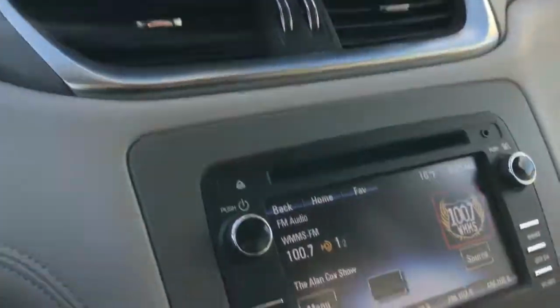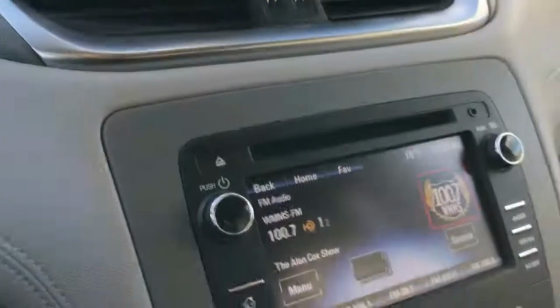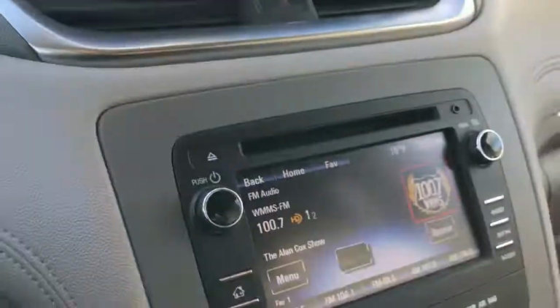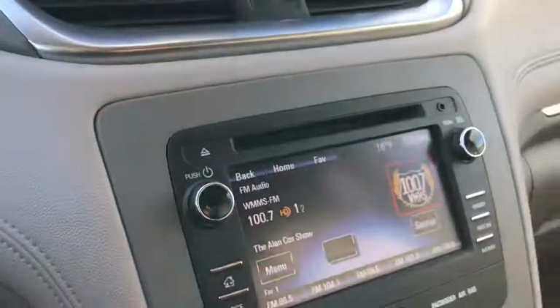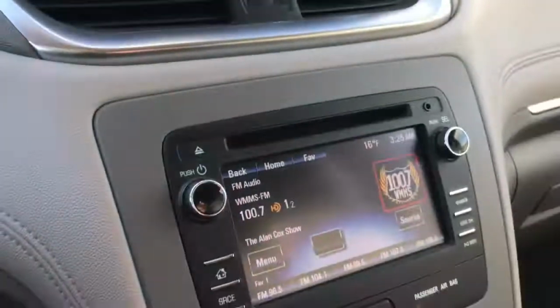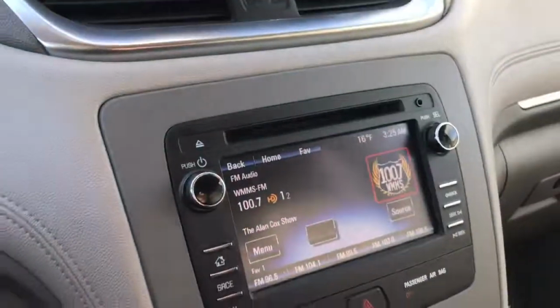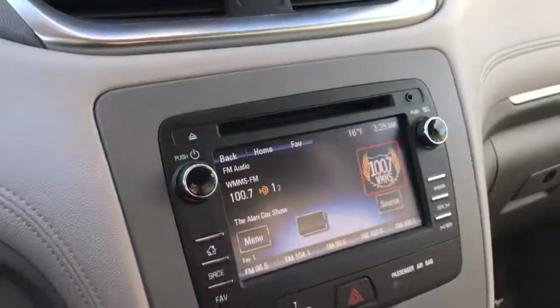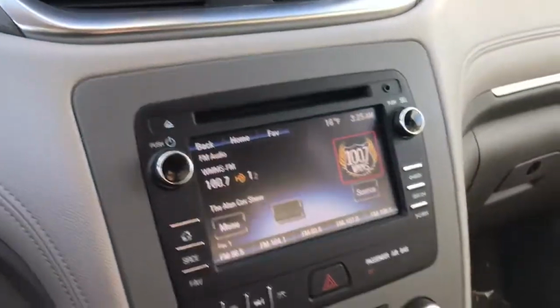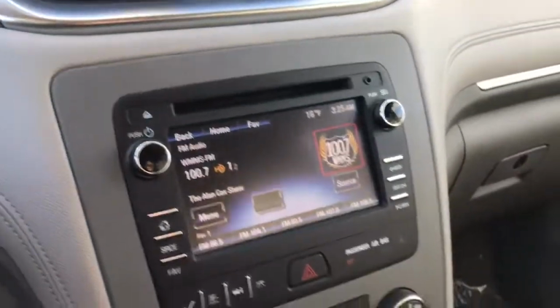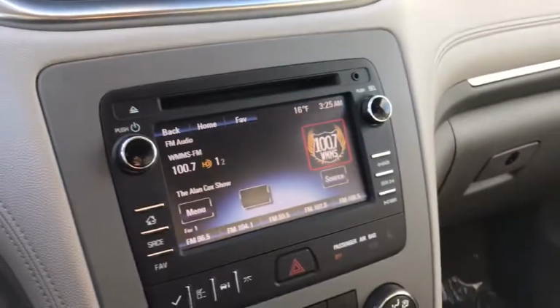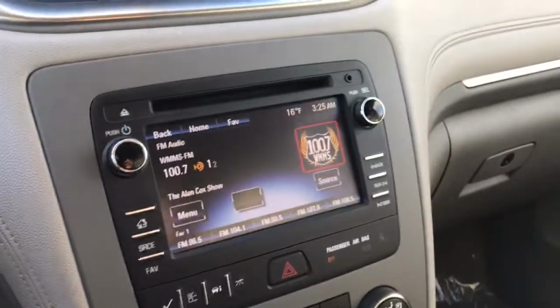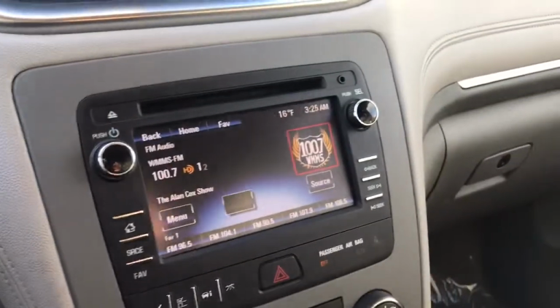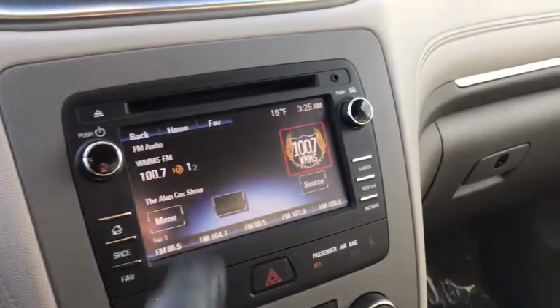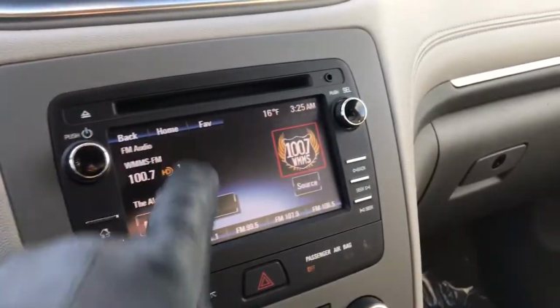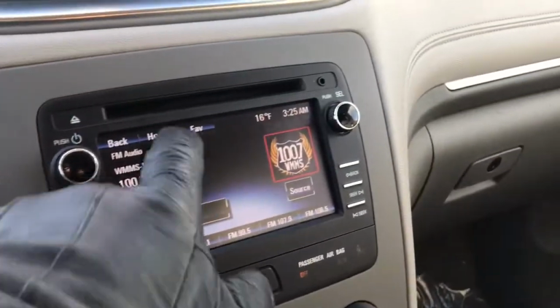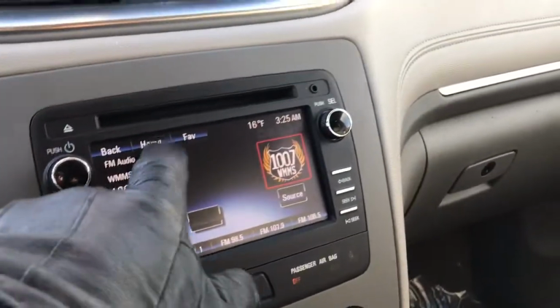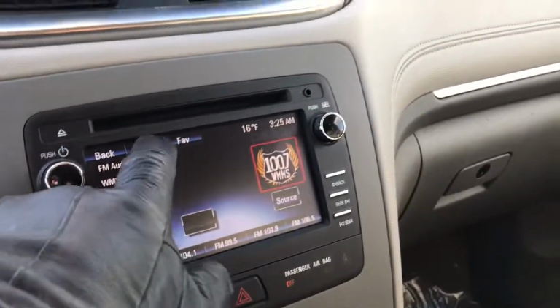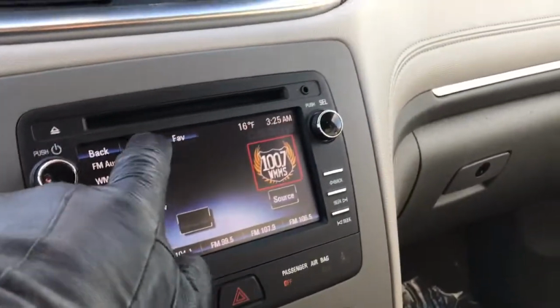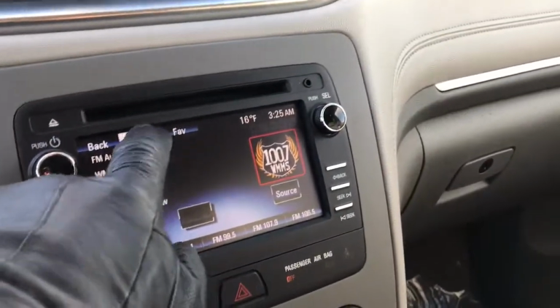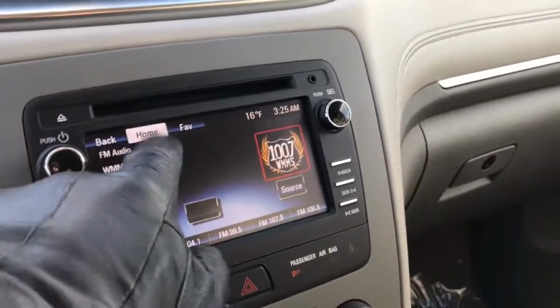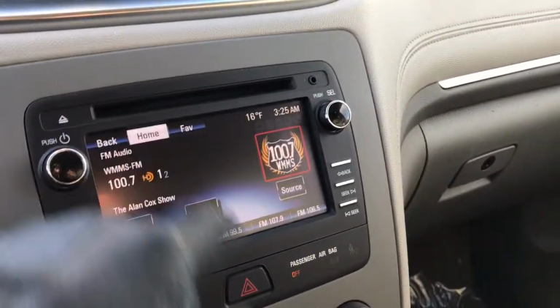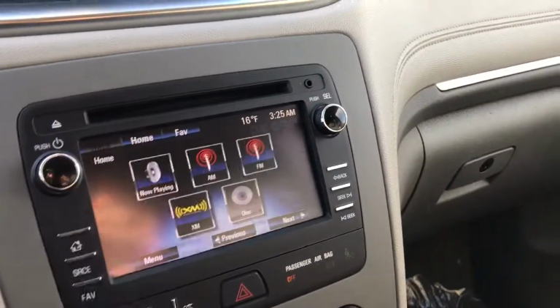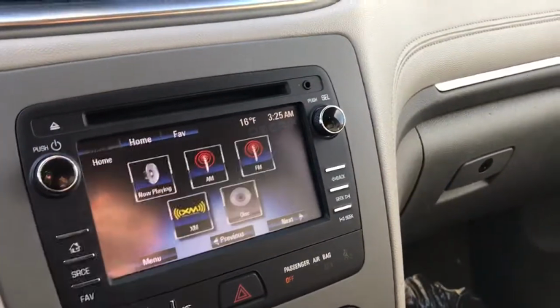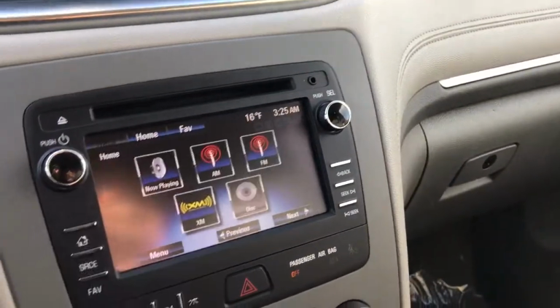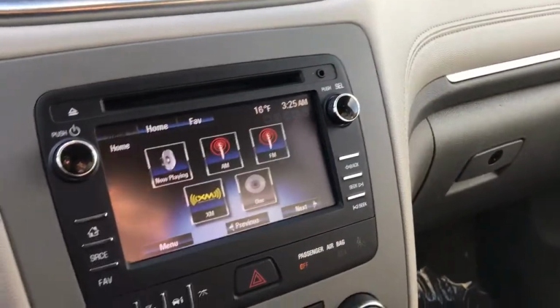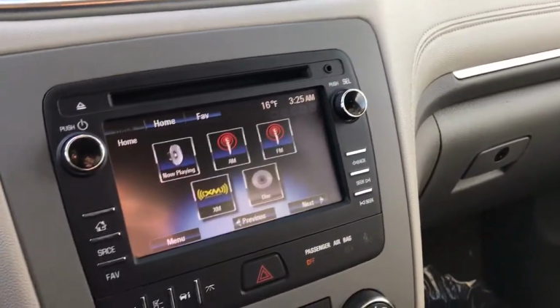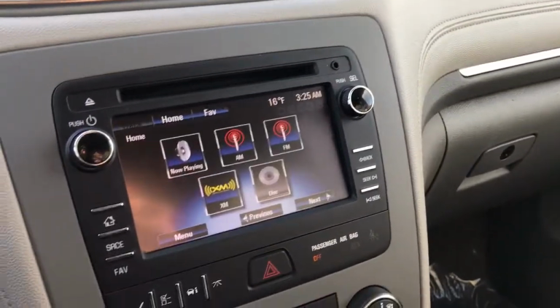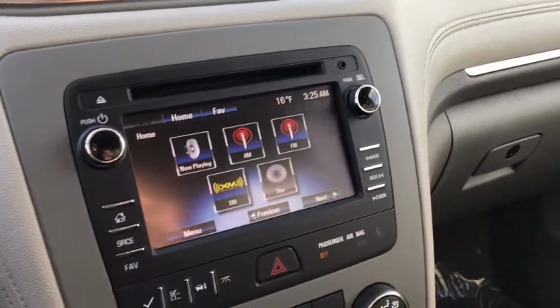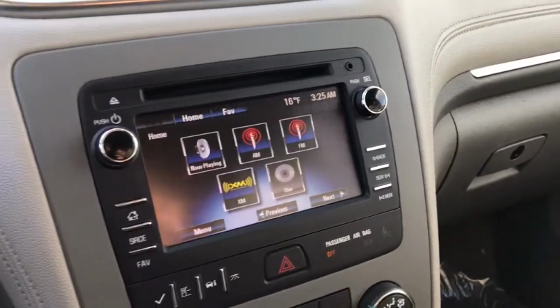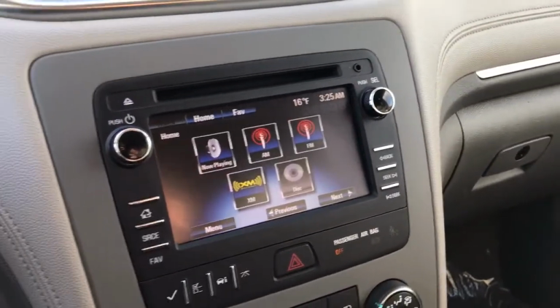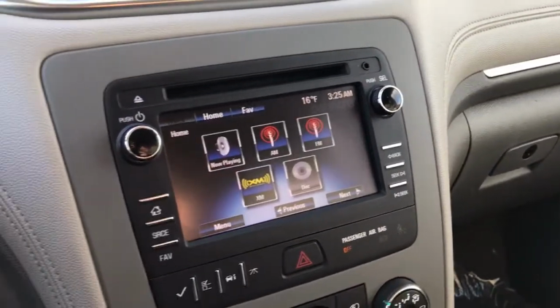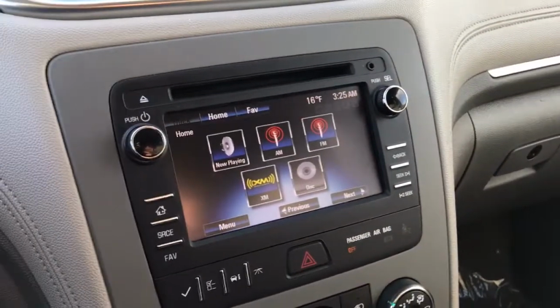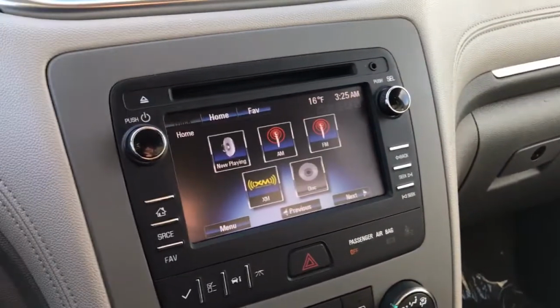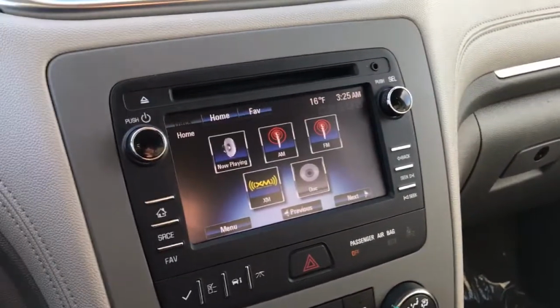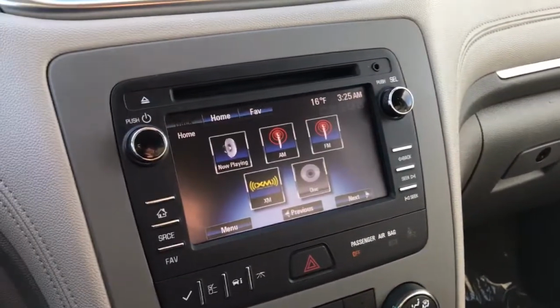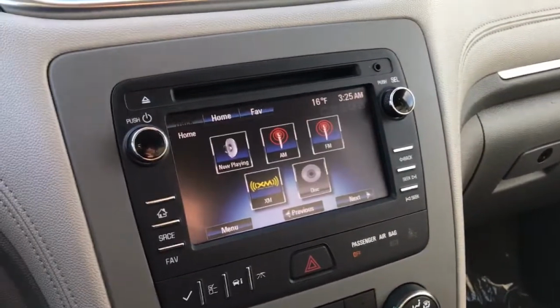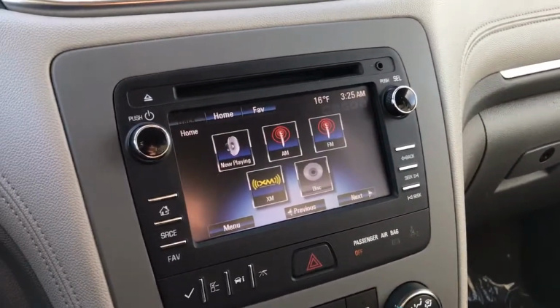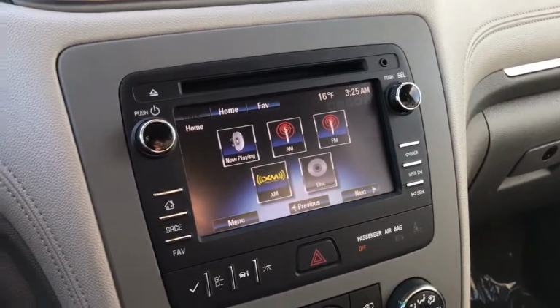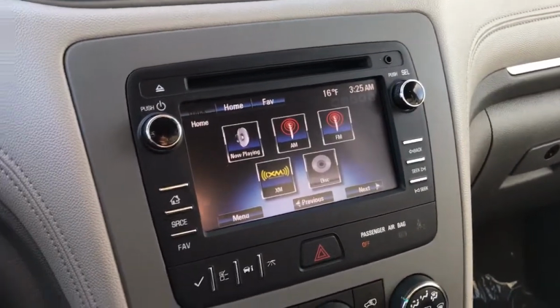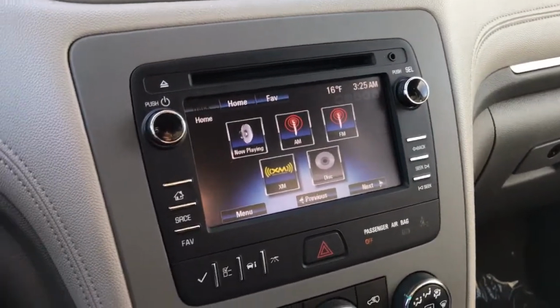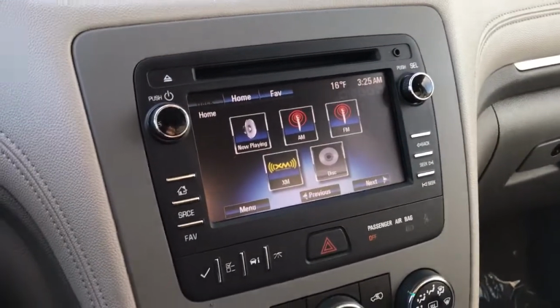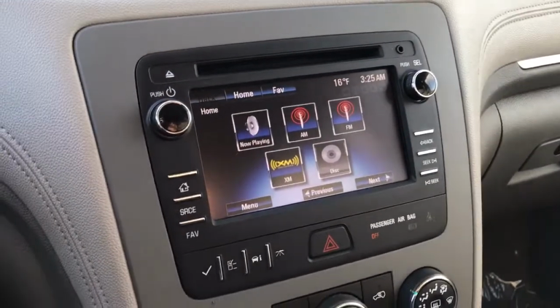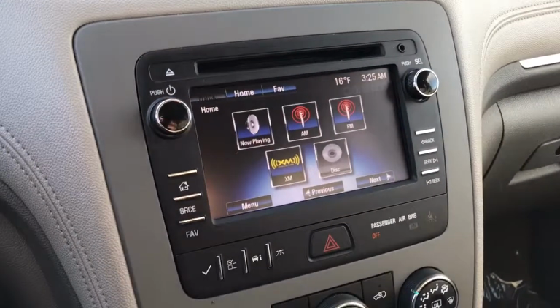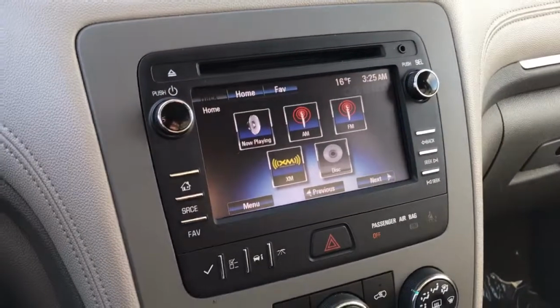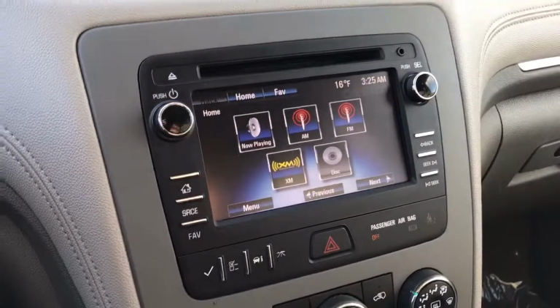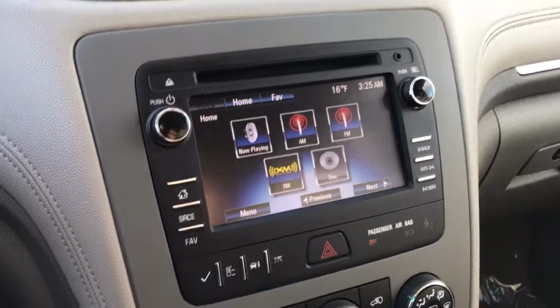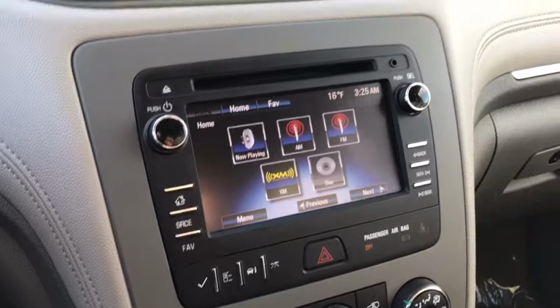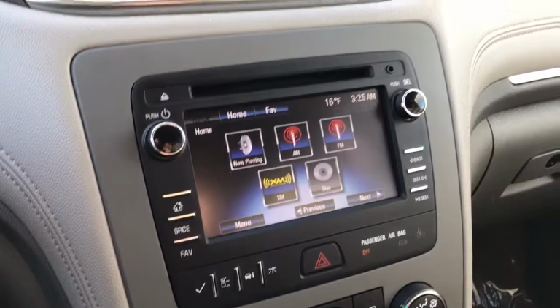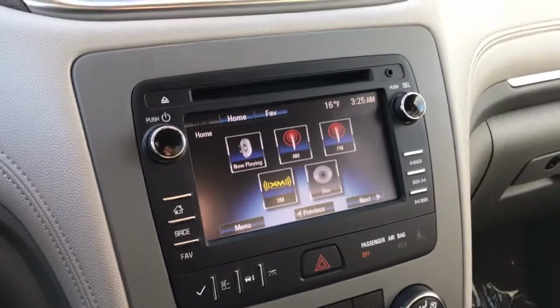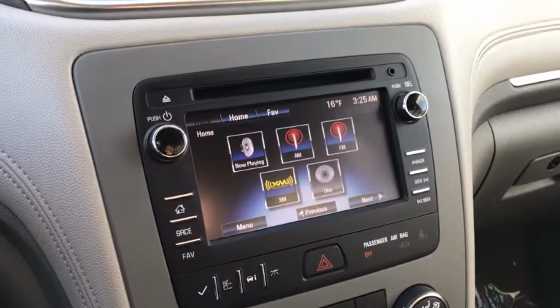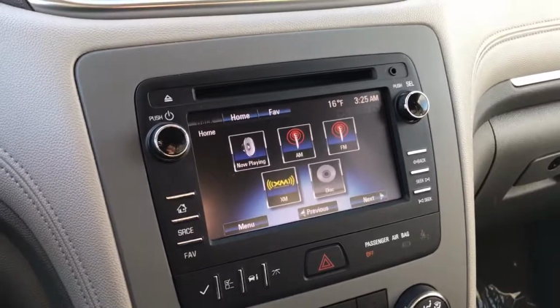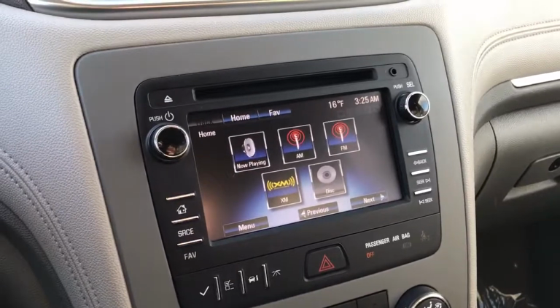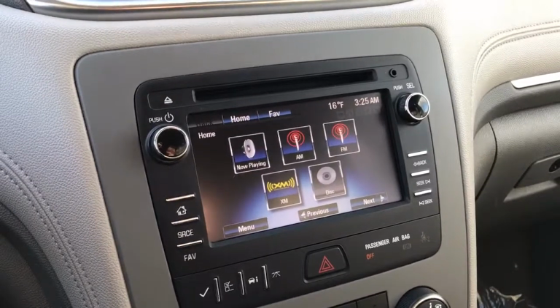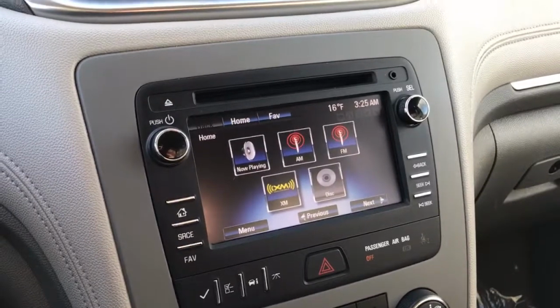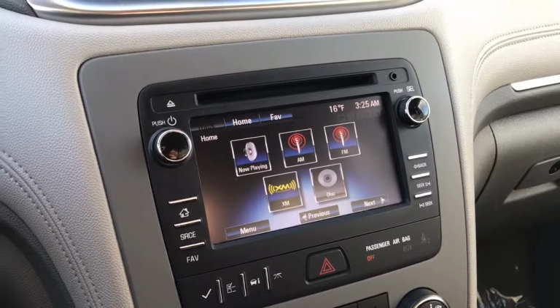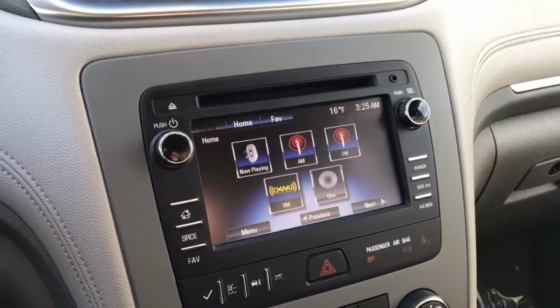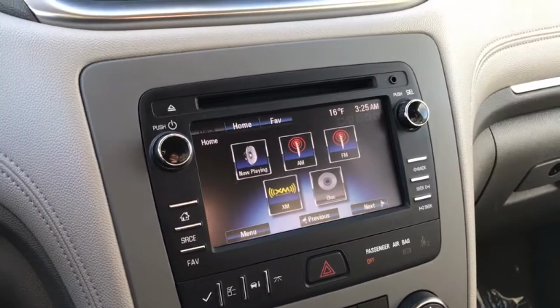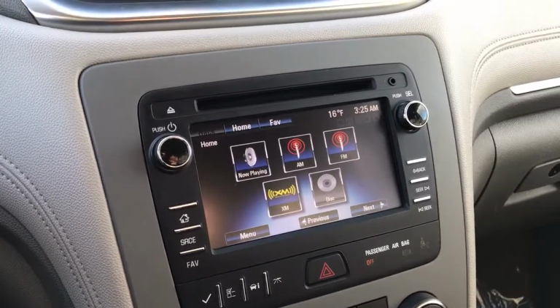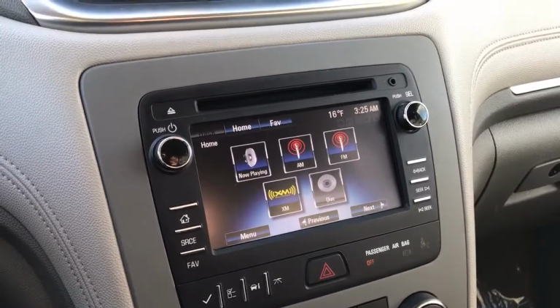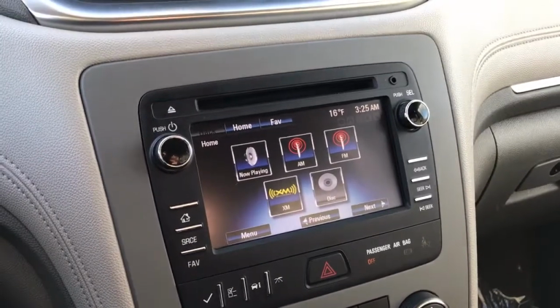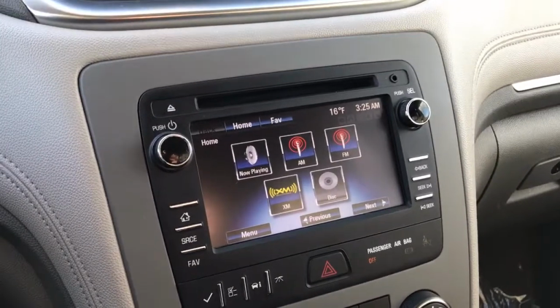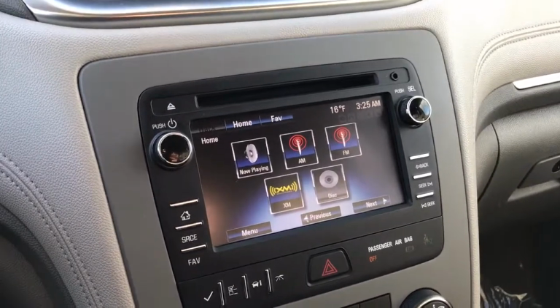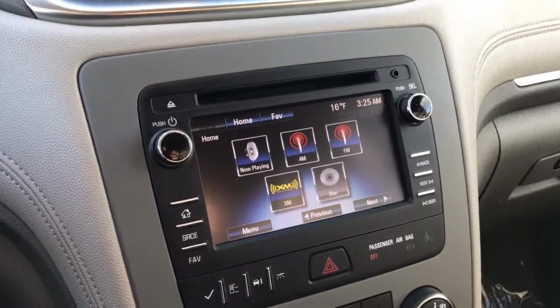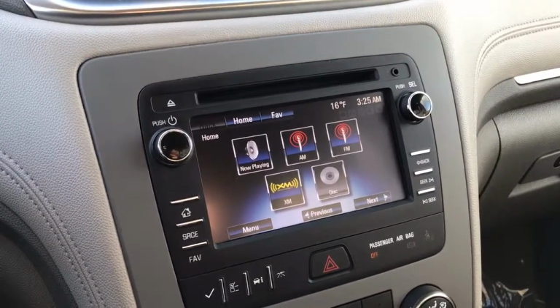We have a full touchscreen radio with Bluetooth capabilities. You also have XM satellite radio.